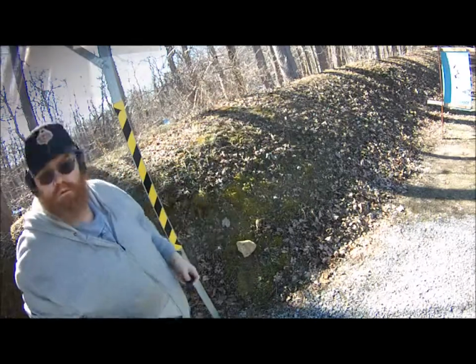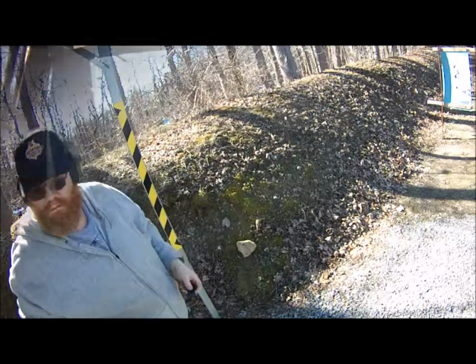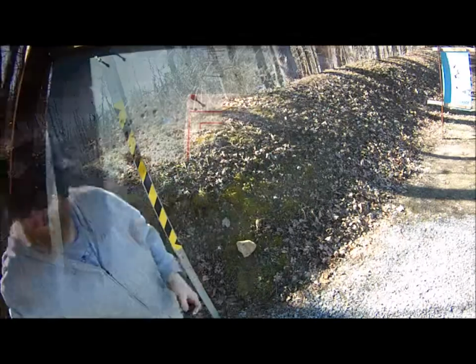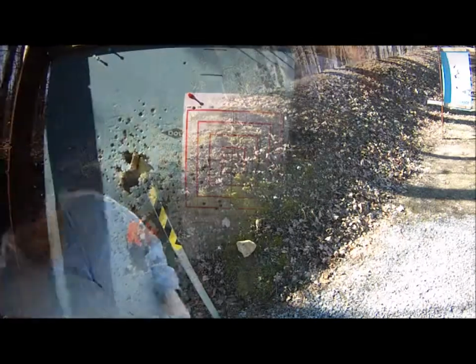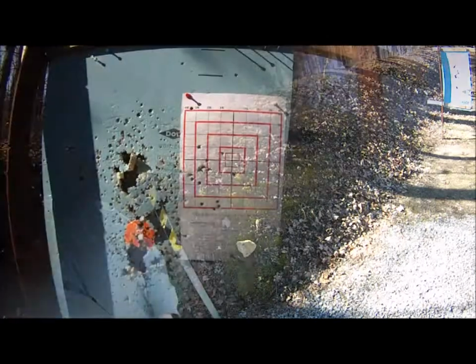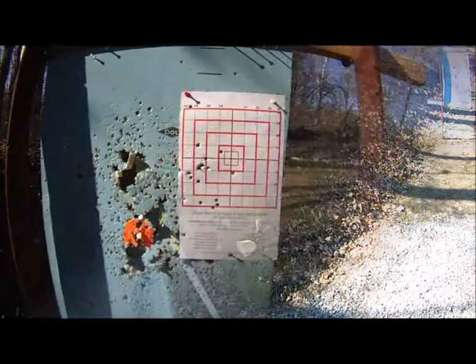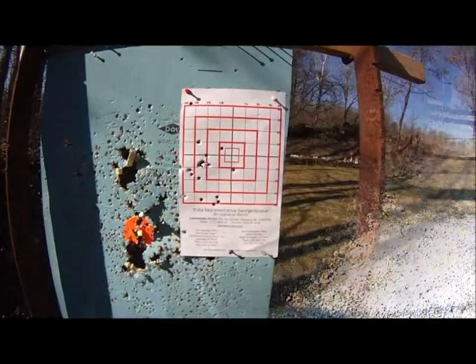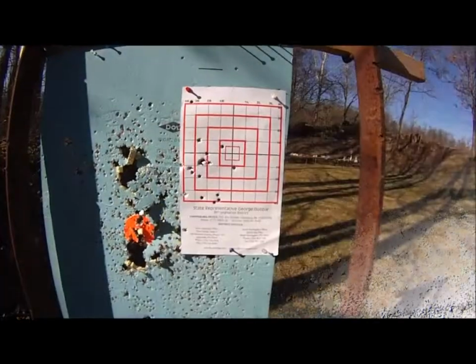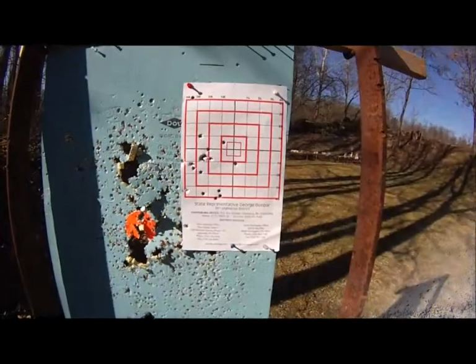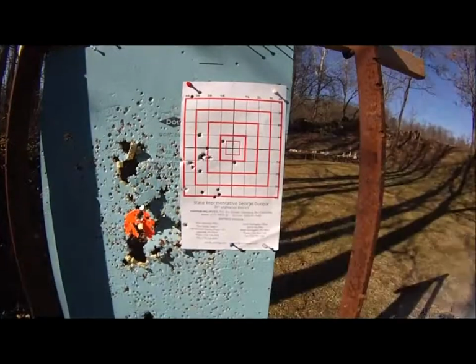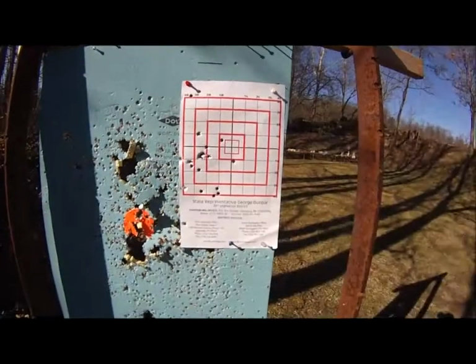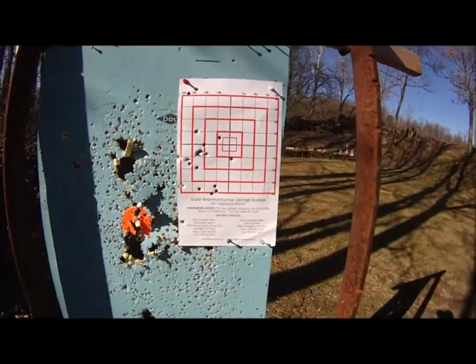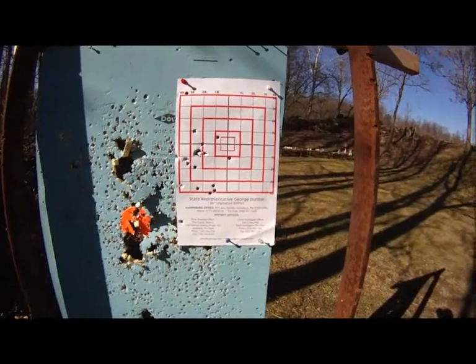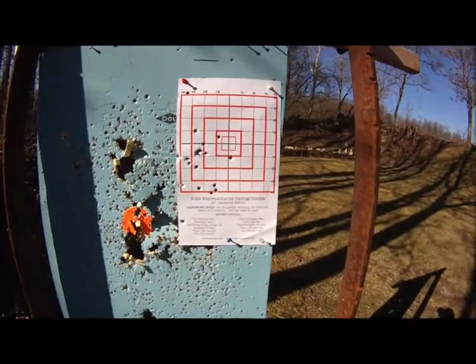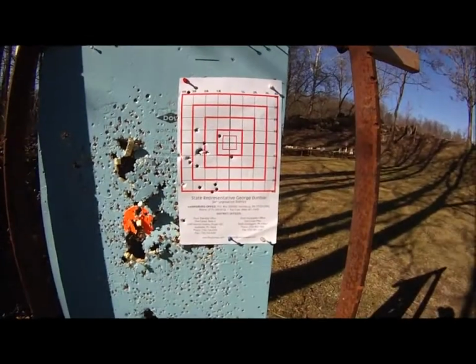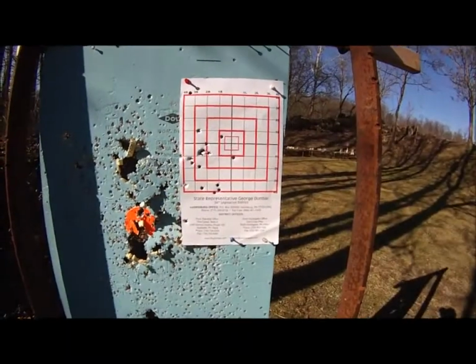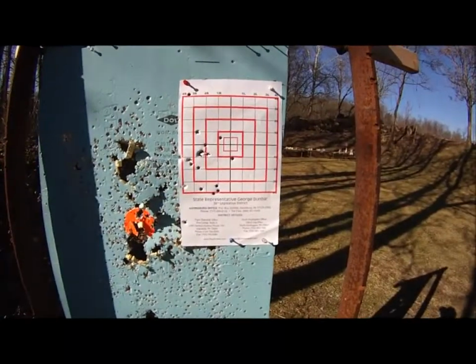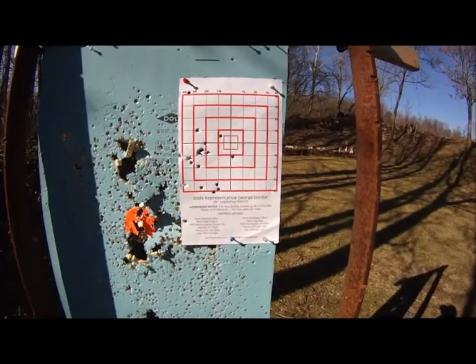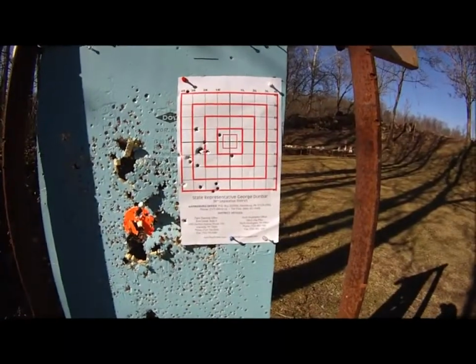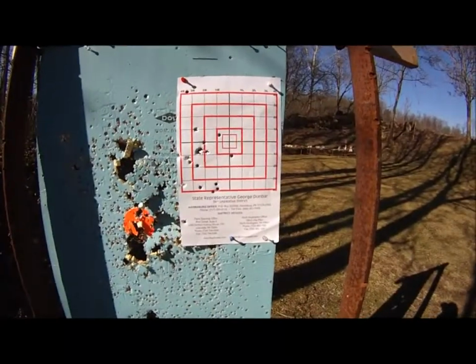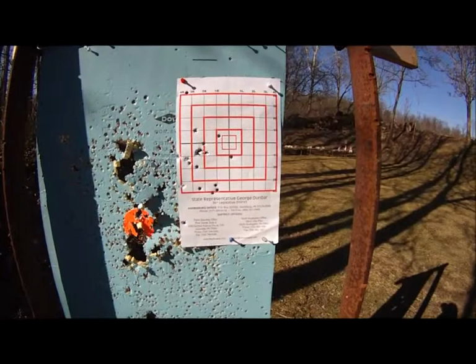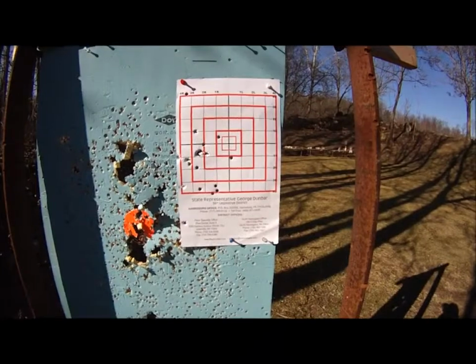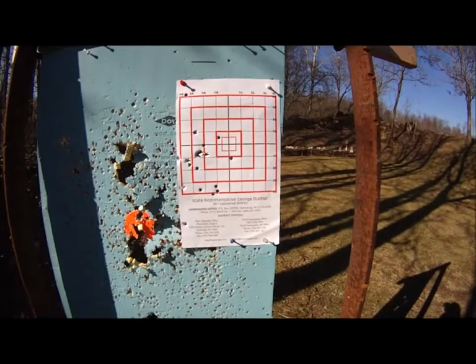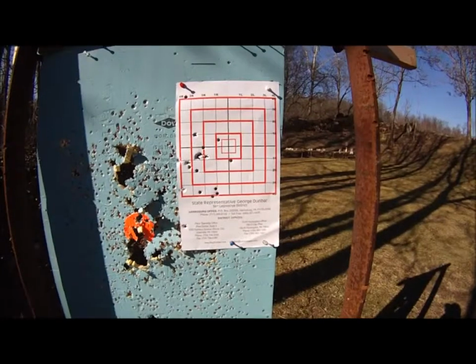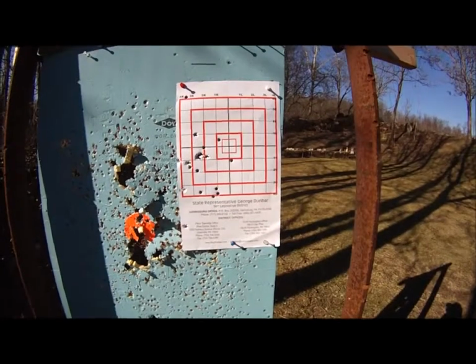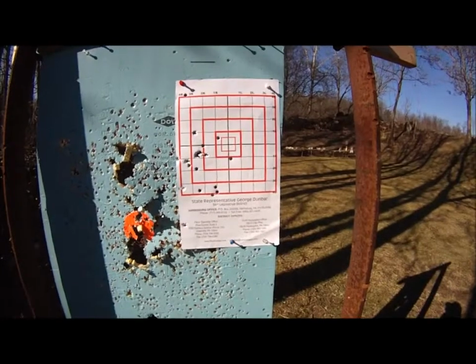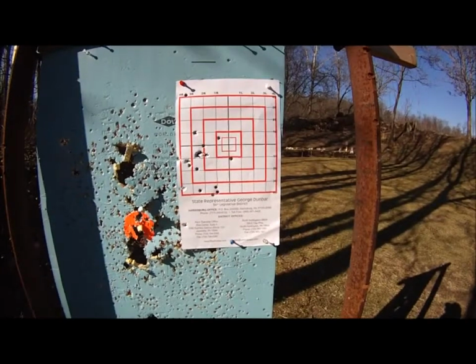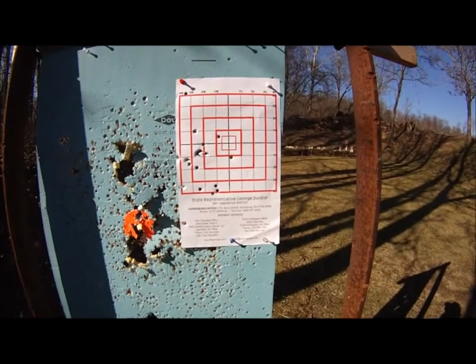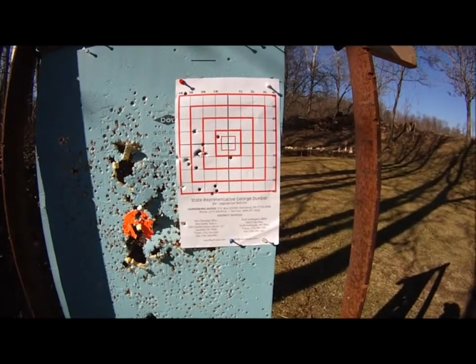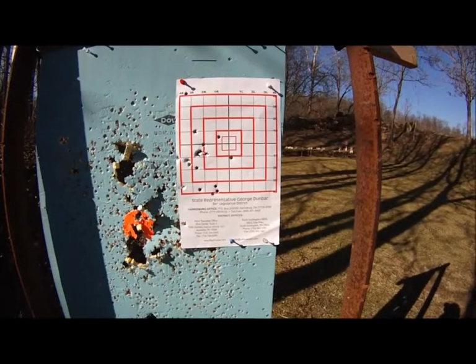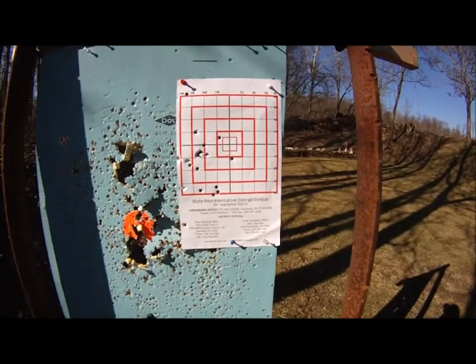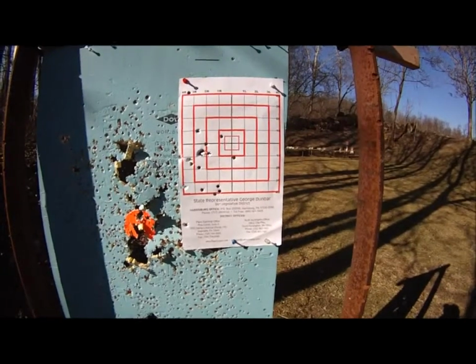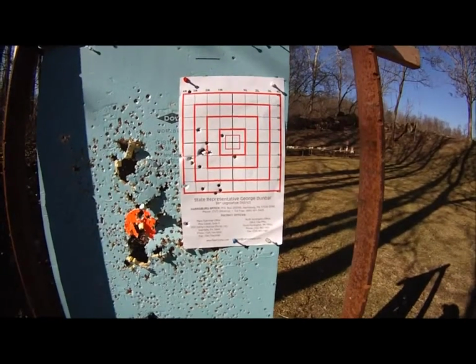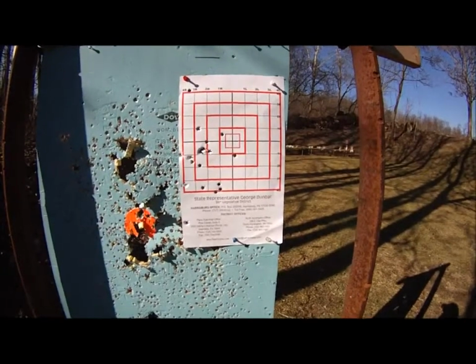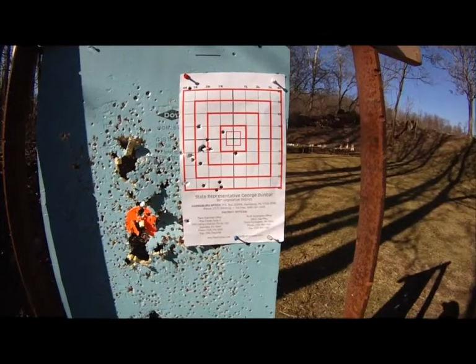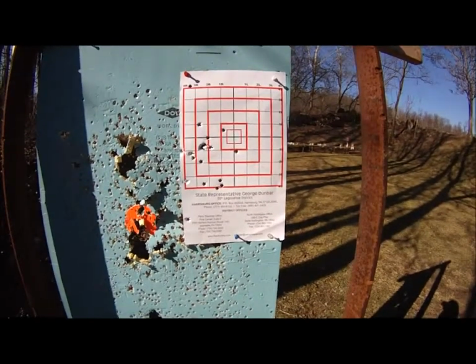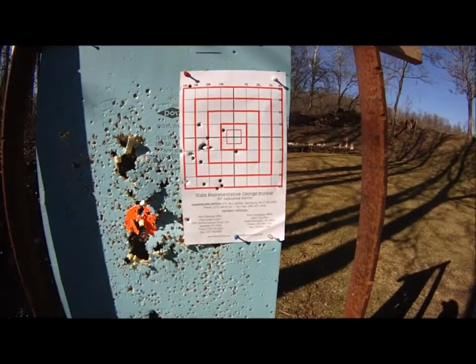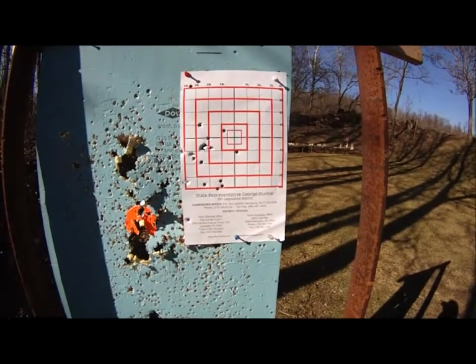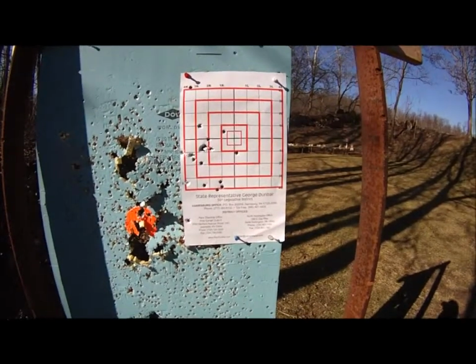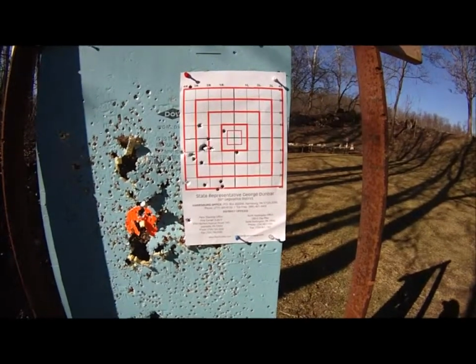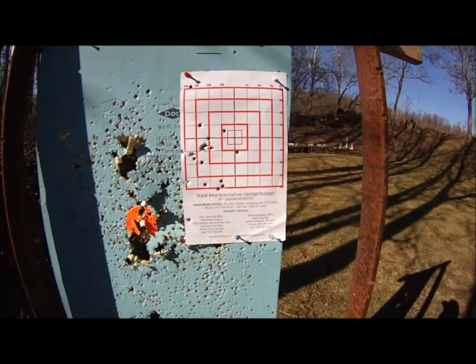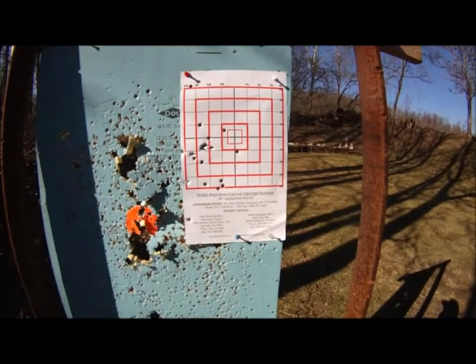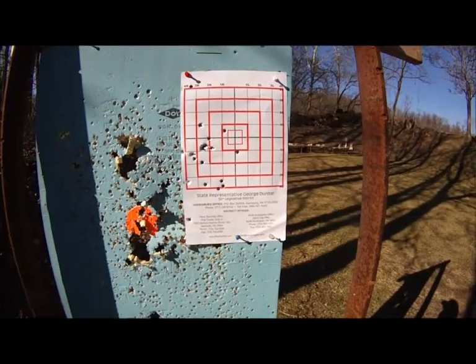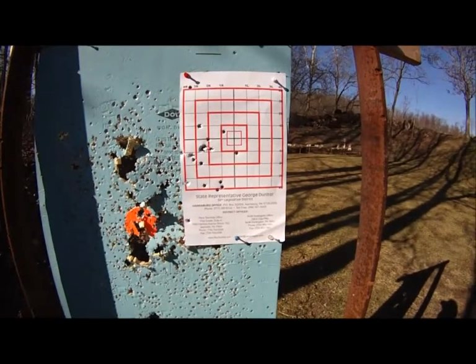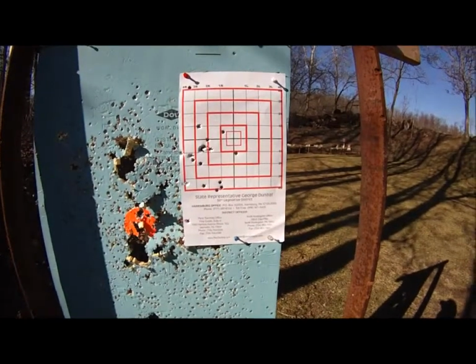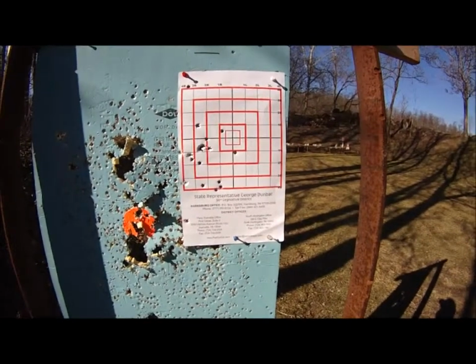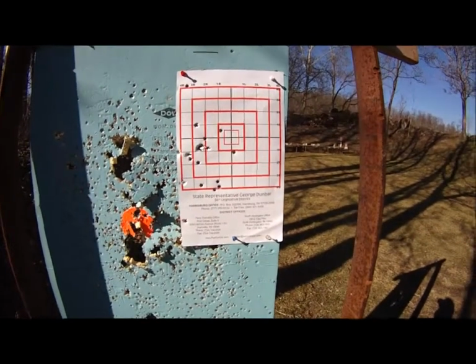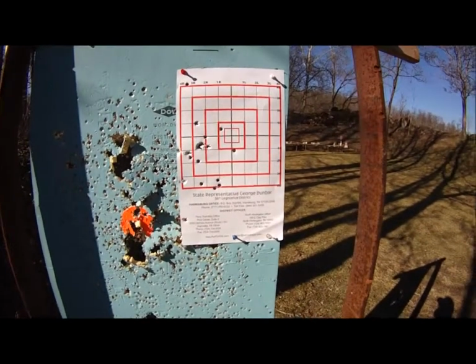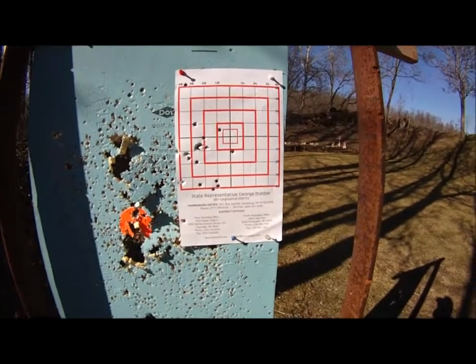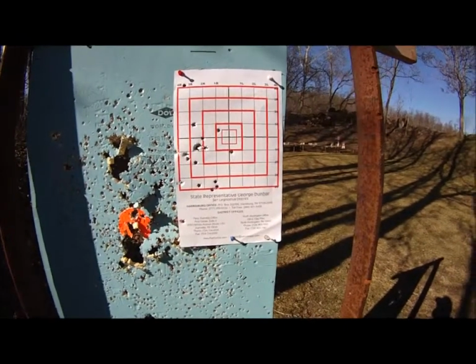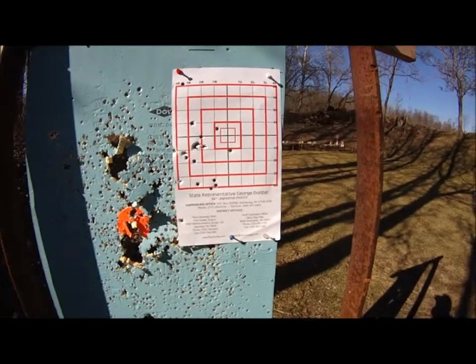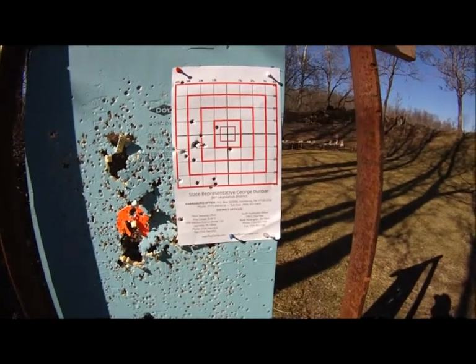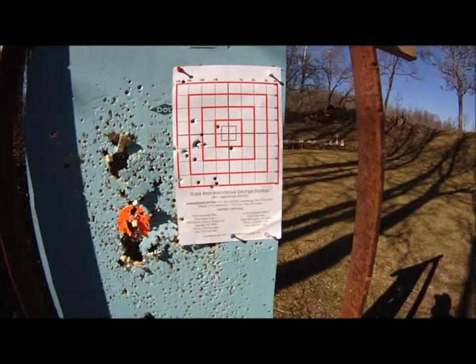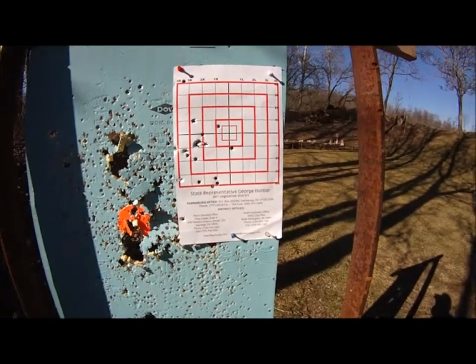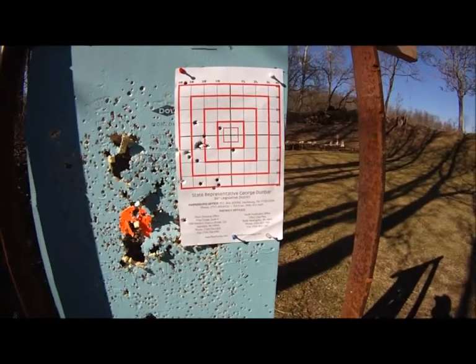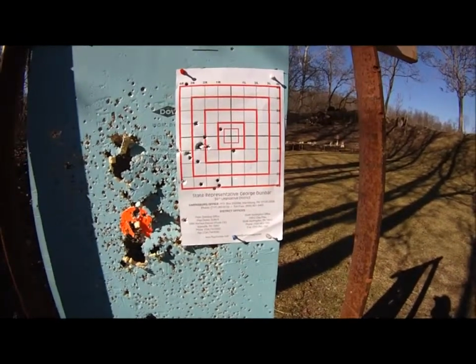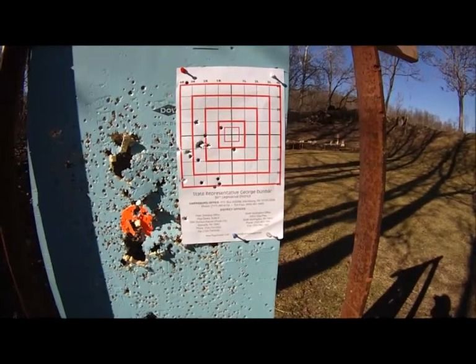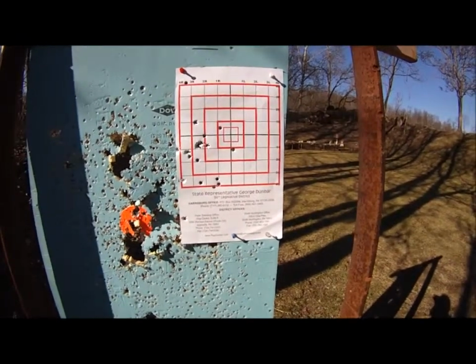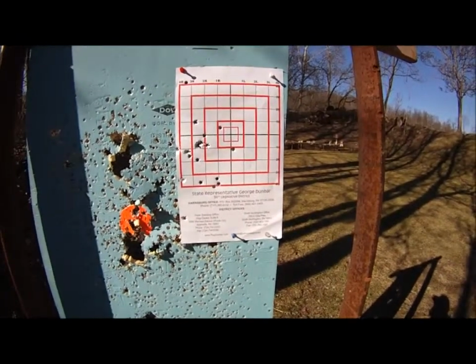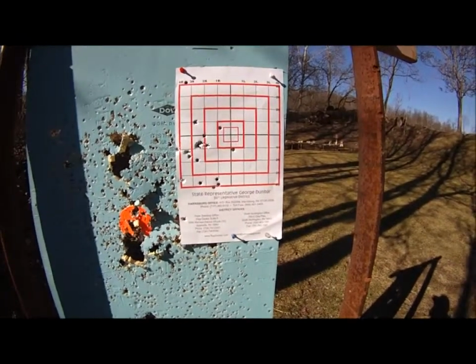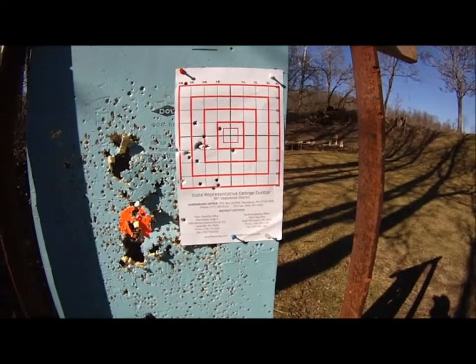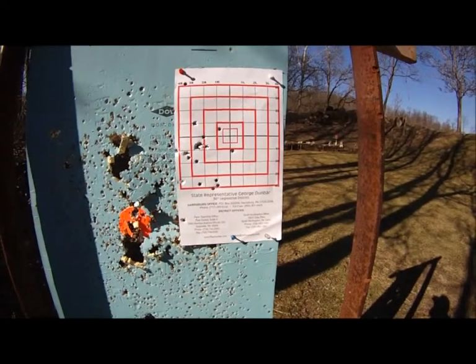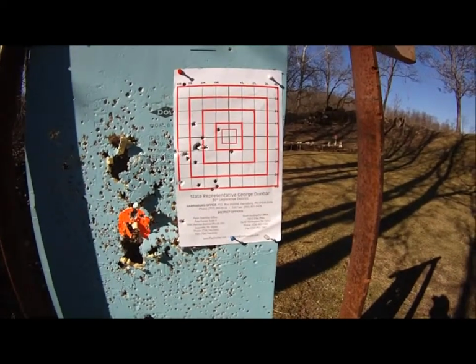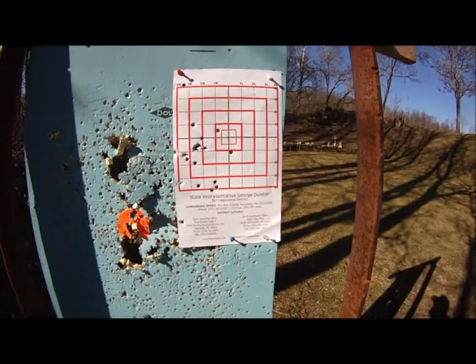The Glock 42, the .380 — shoots a little left with it. I tend to do that with Glocks, as I've heard a lot of people do.